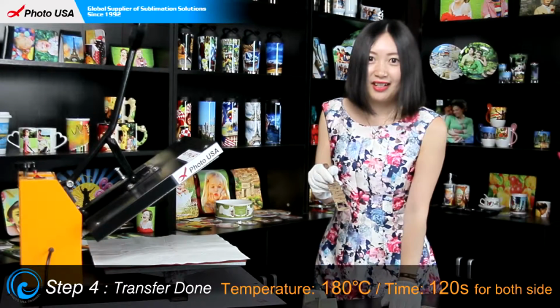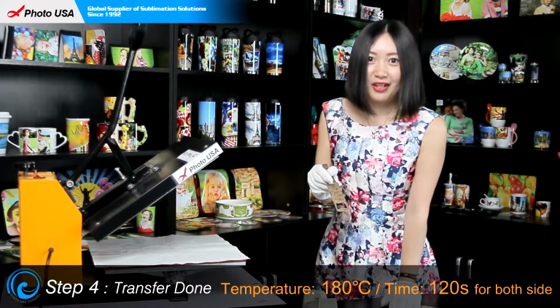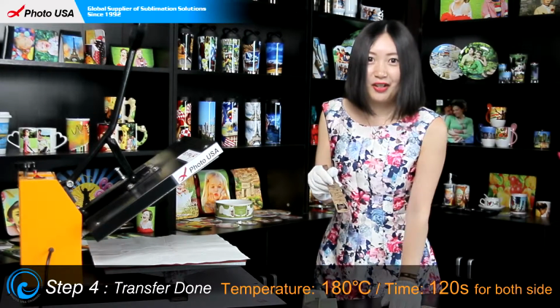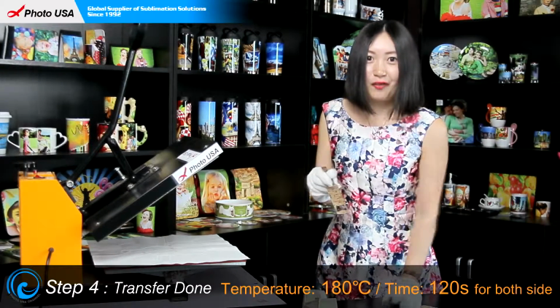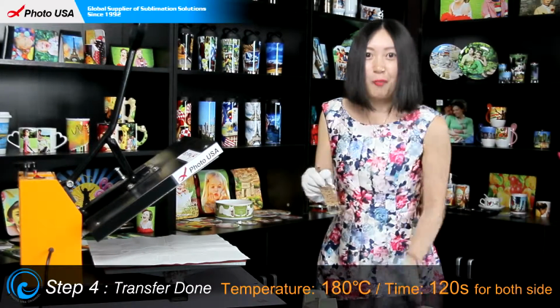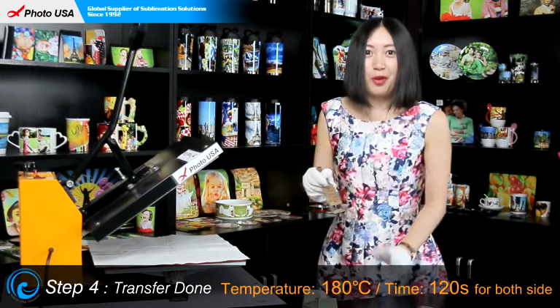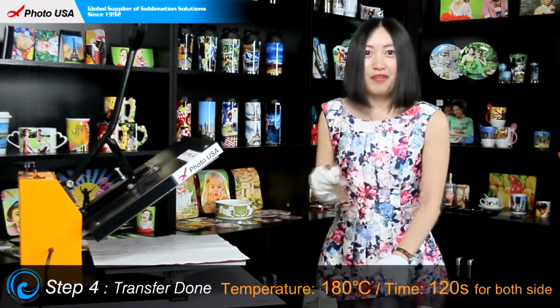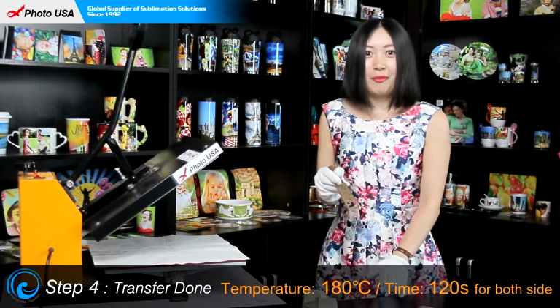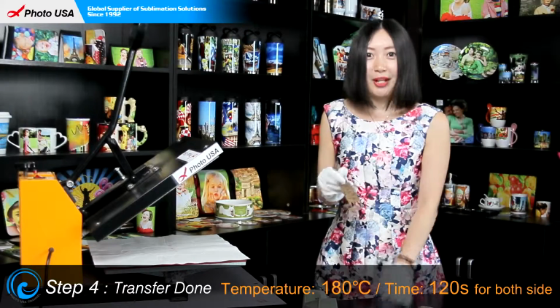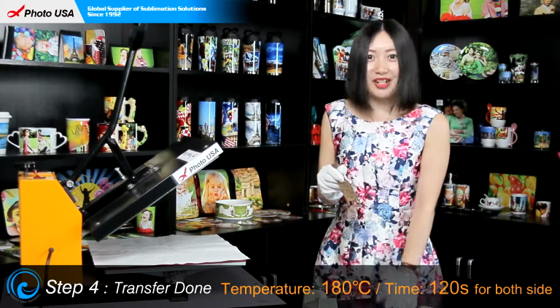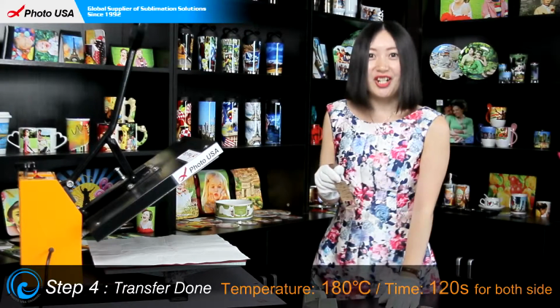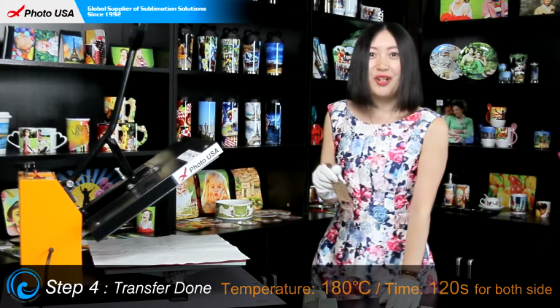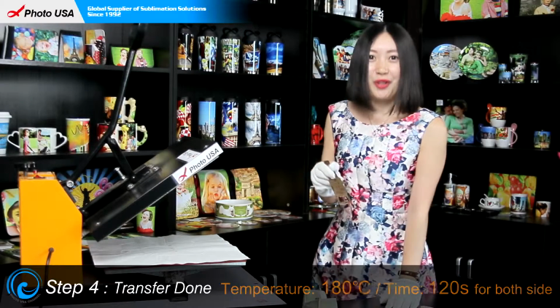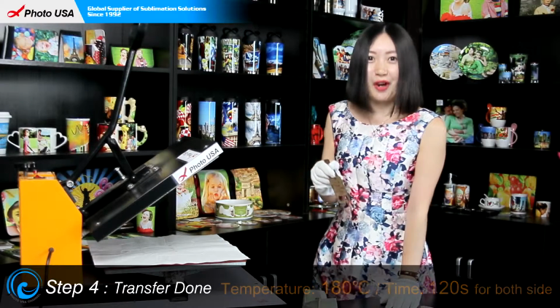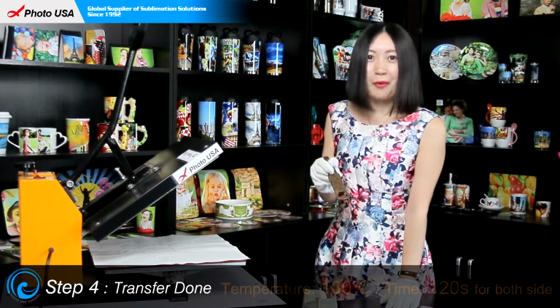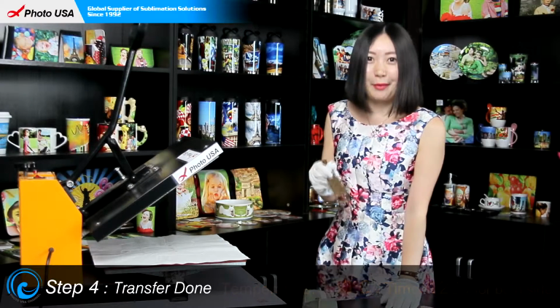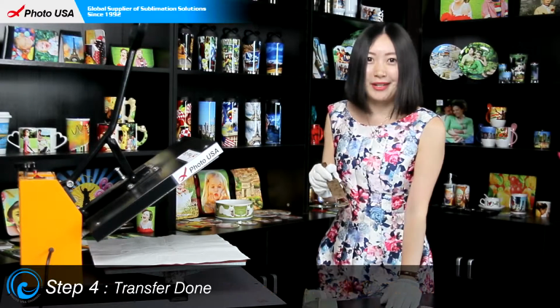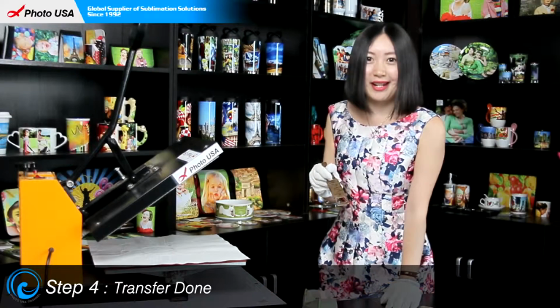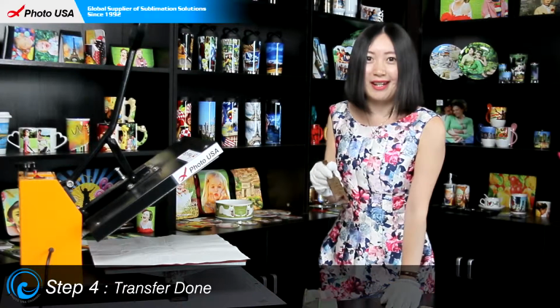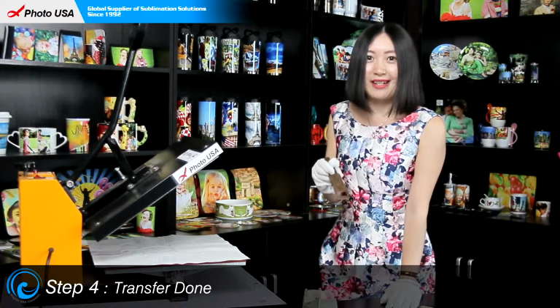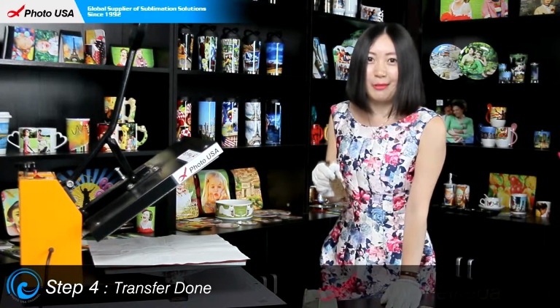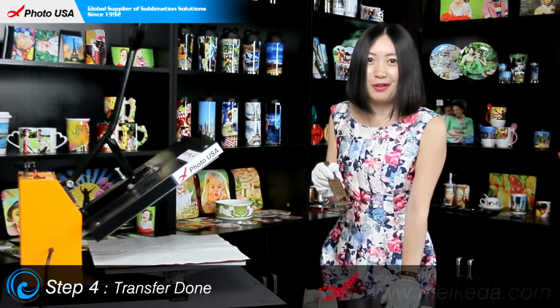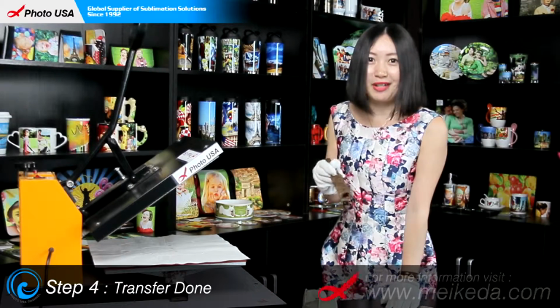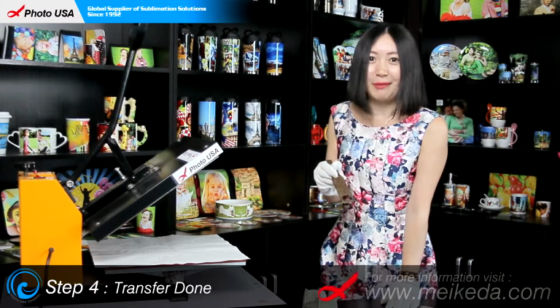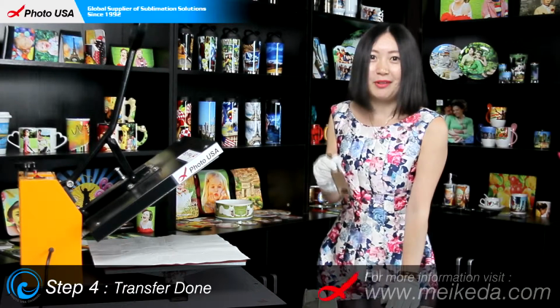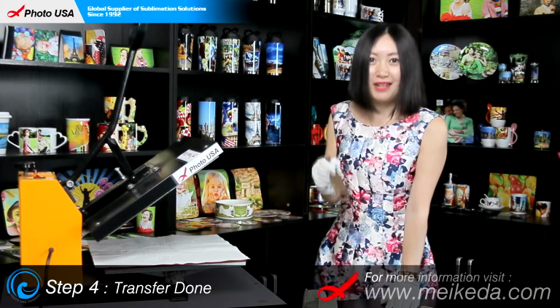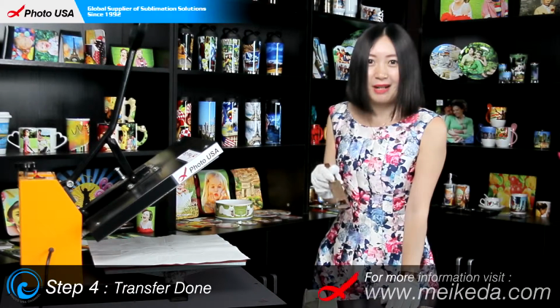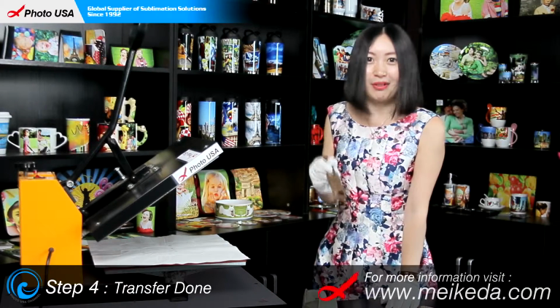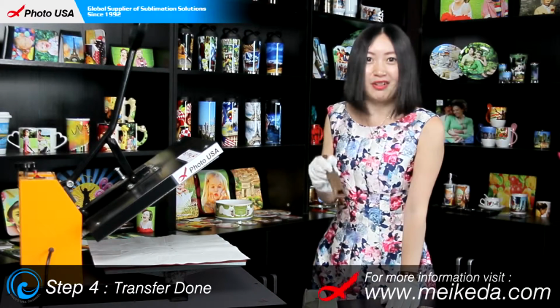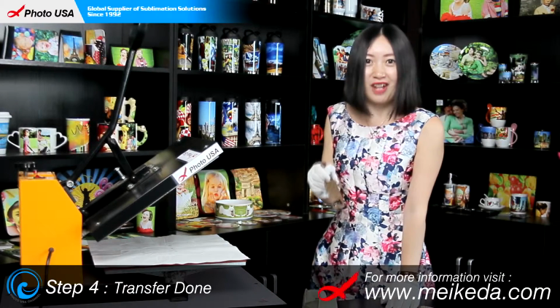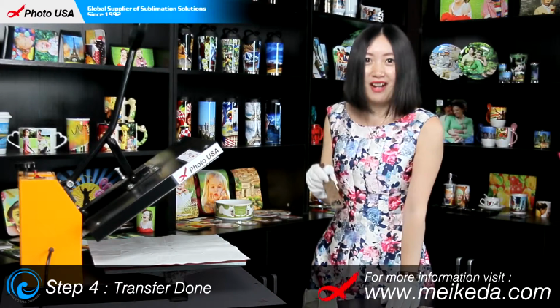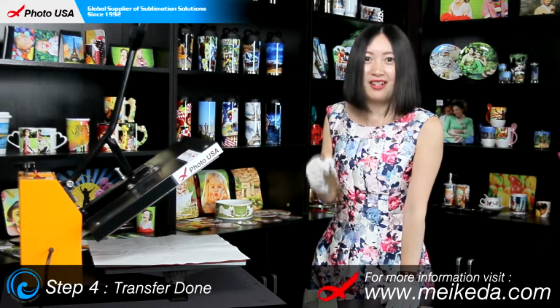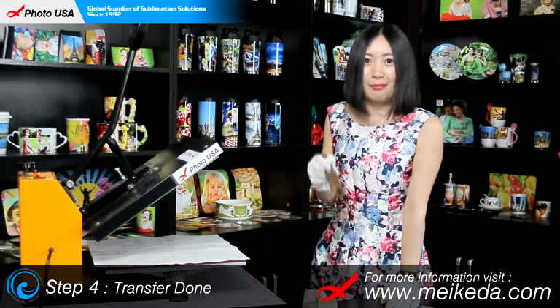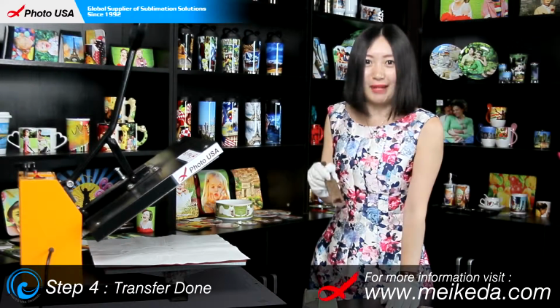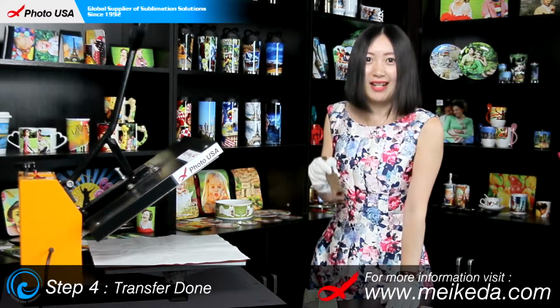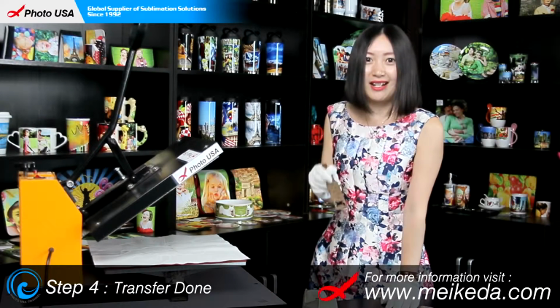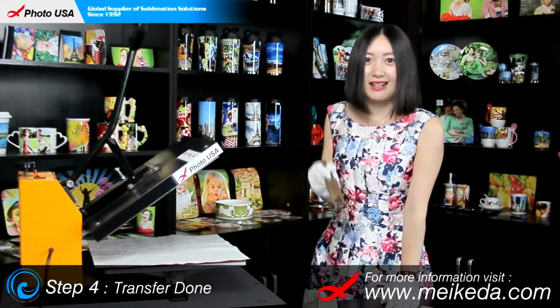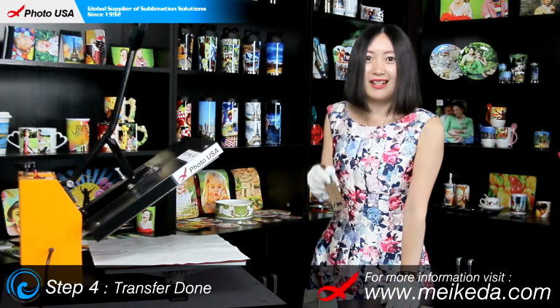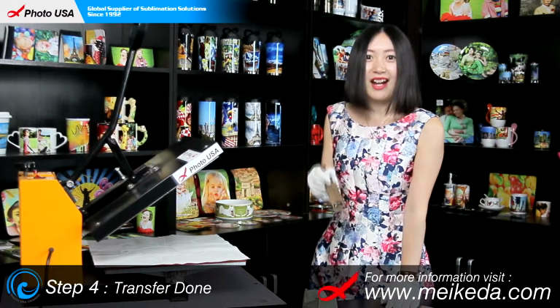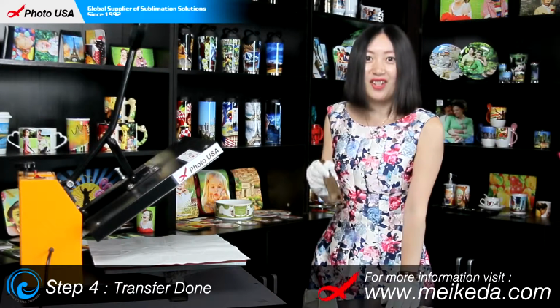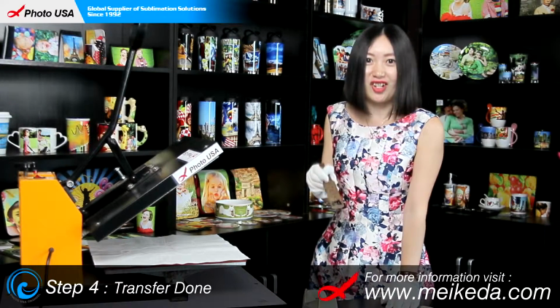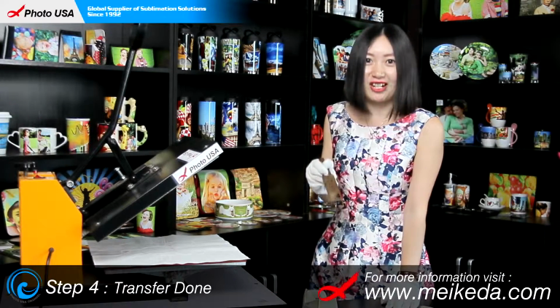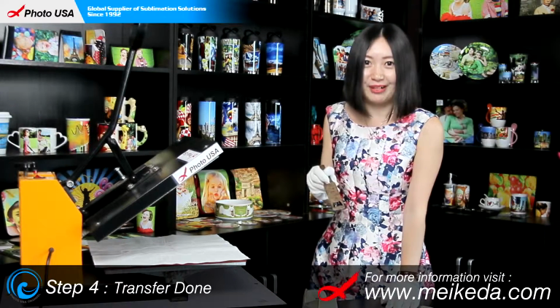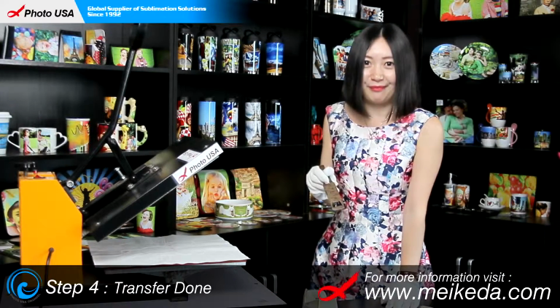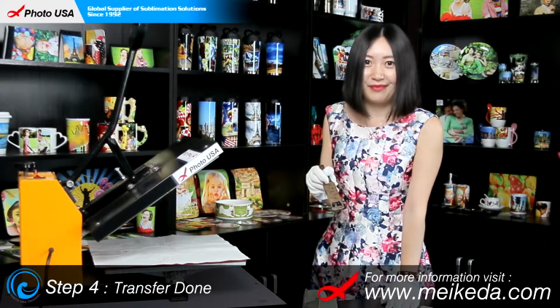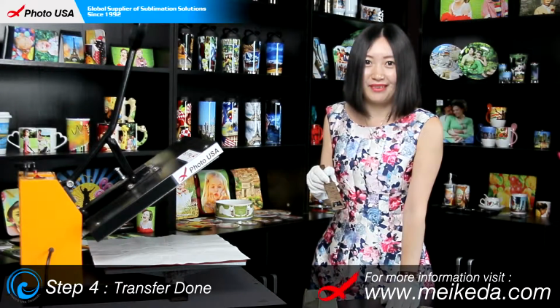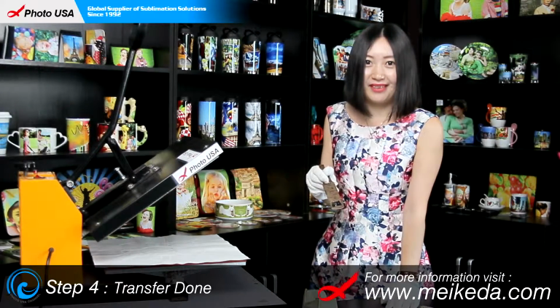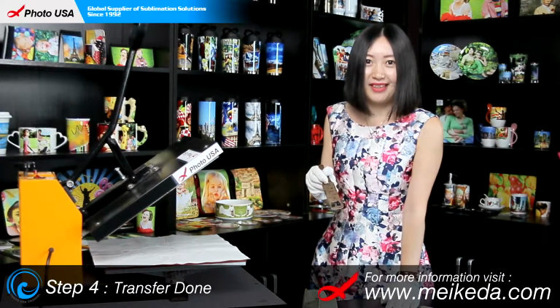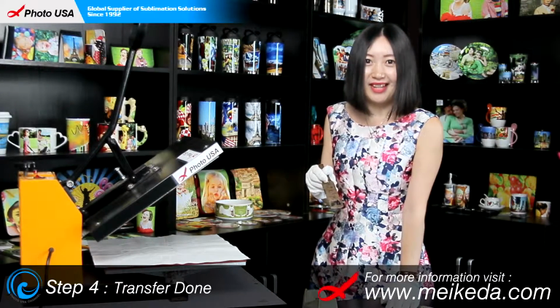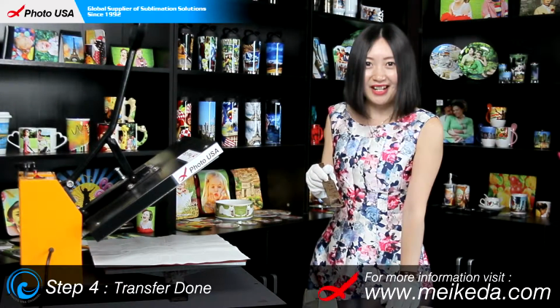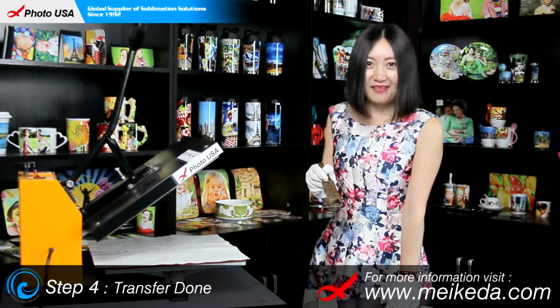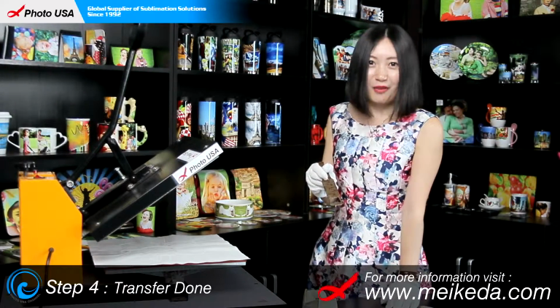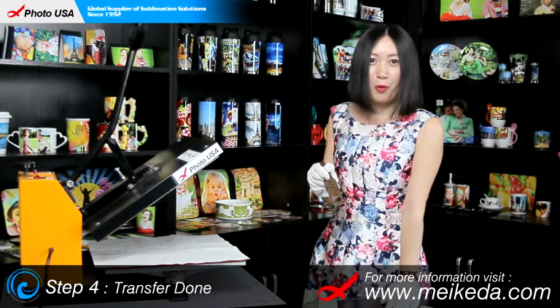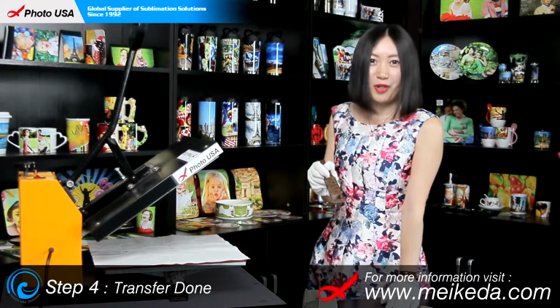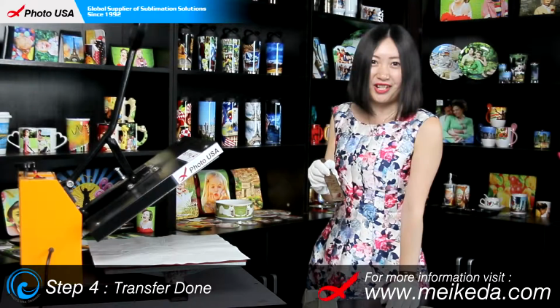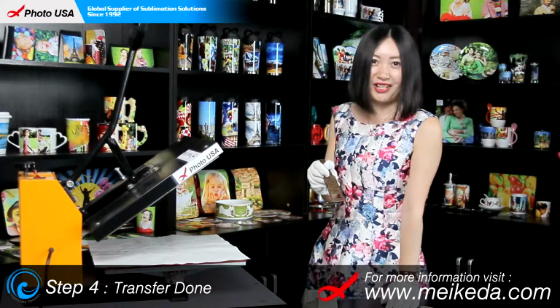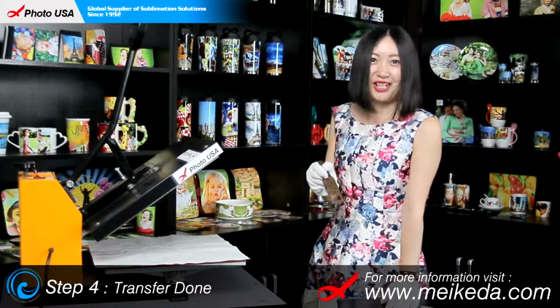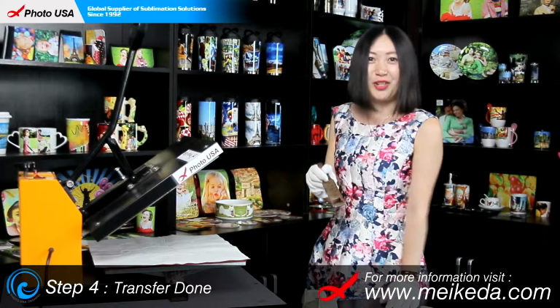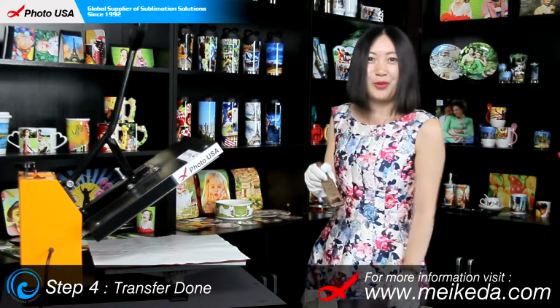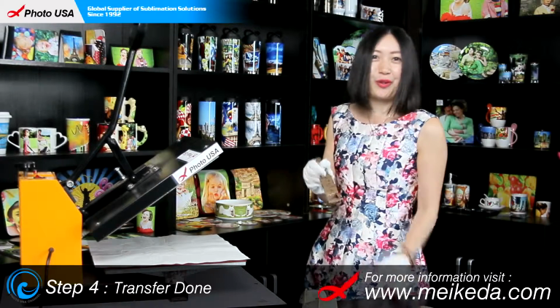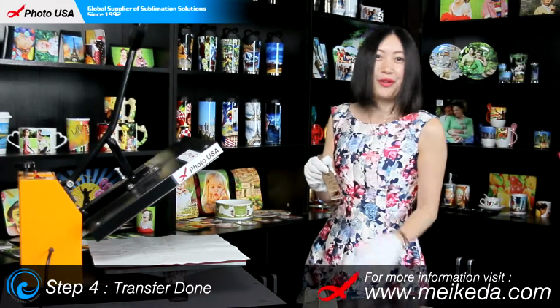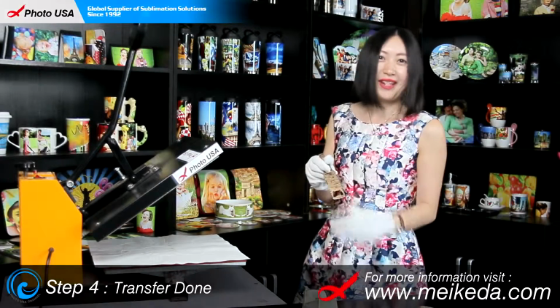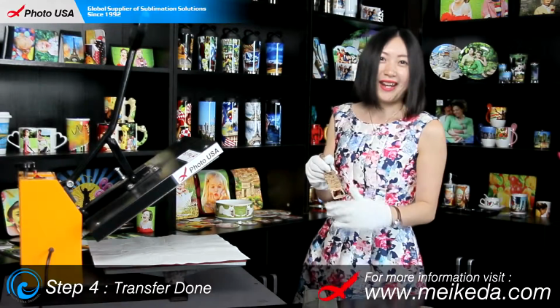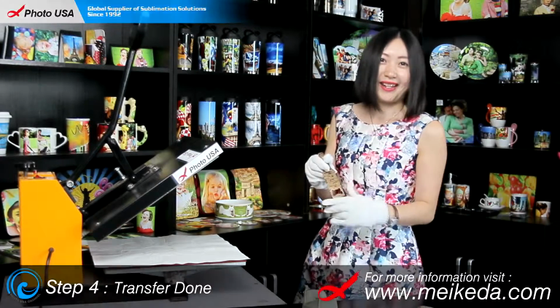For more information, go to our website at www.maker.com. Thanks for watching. Enjoy your day.